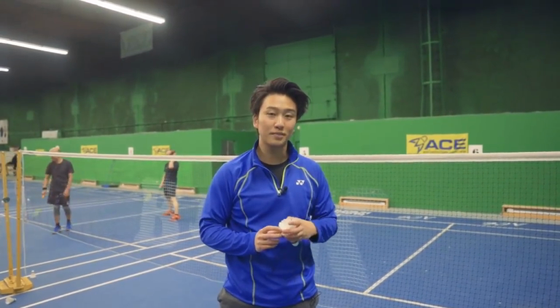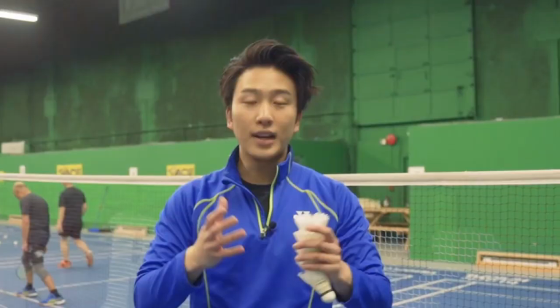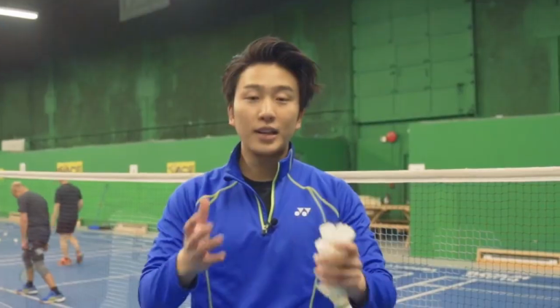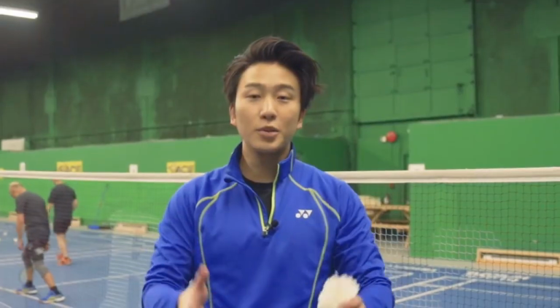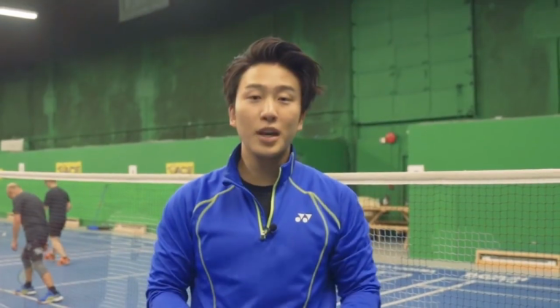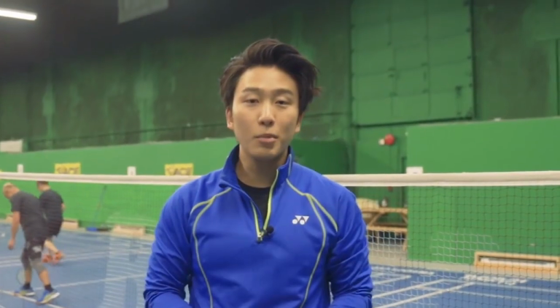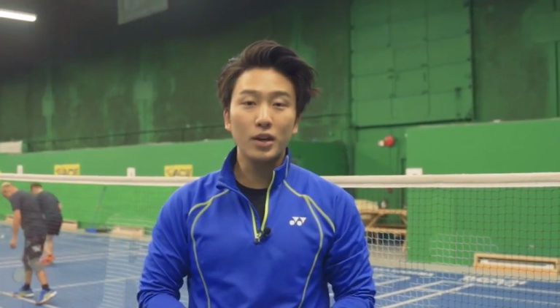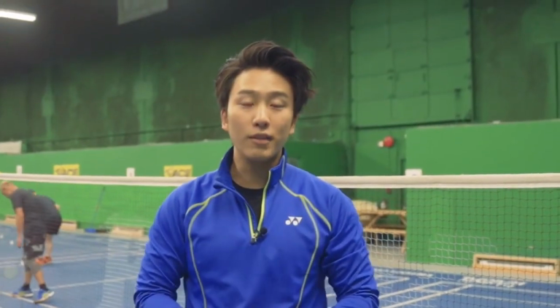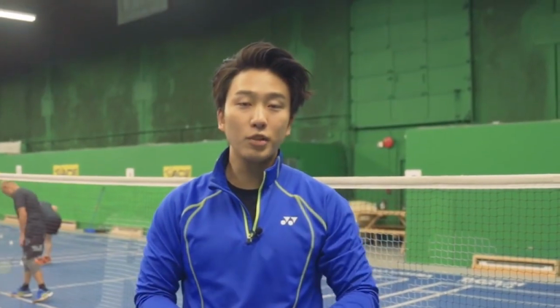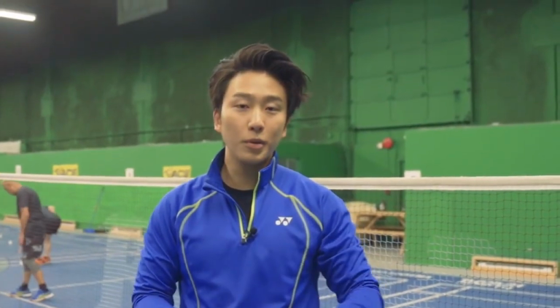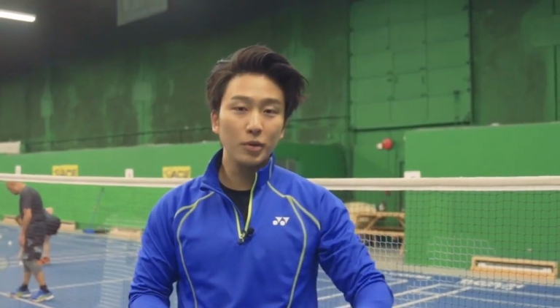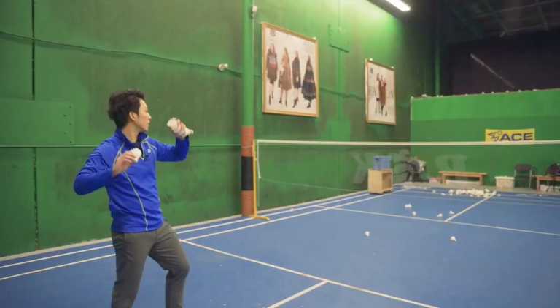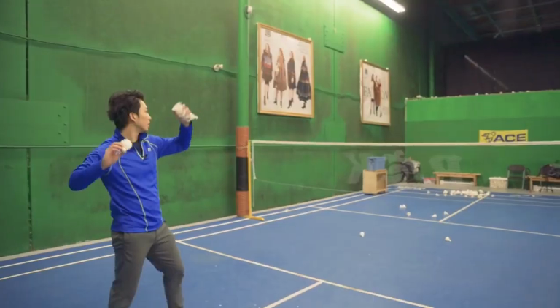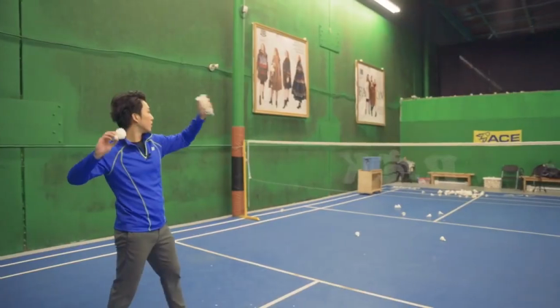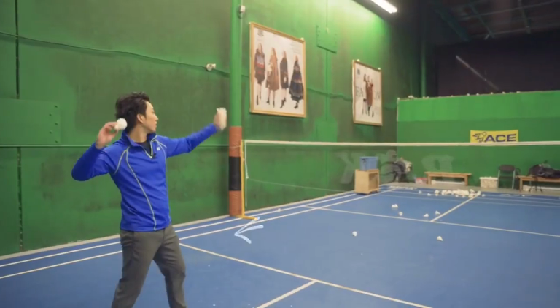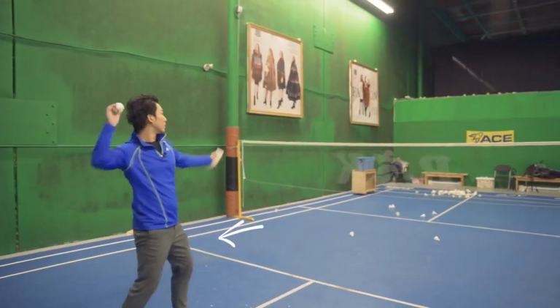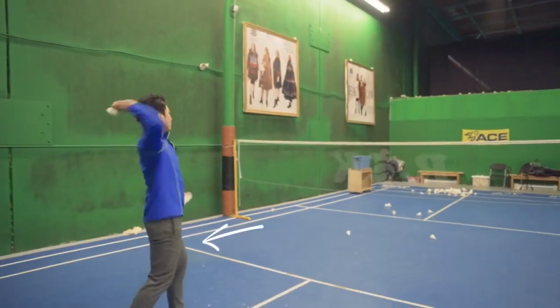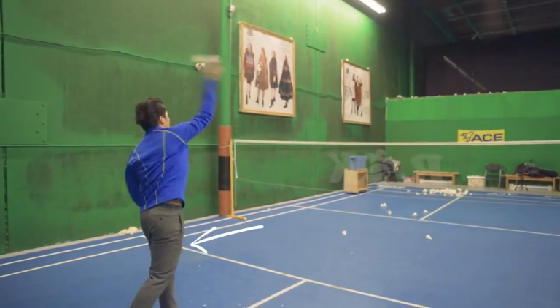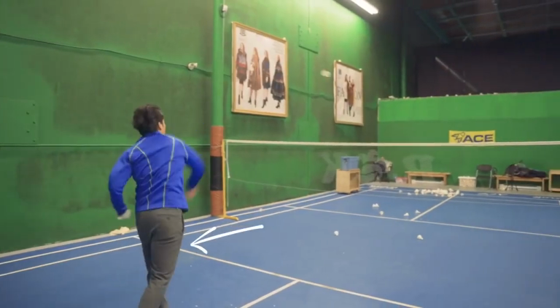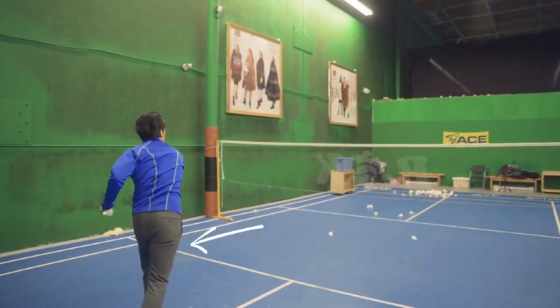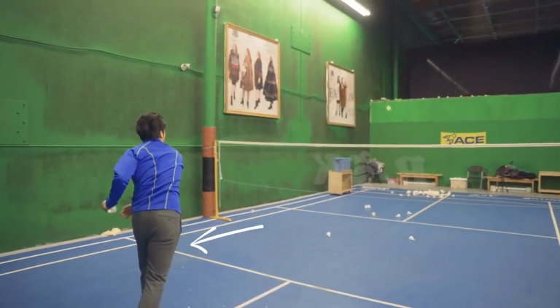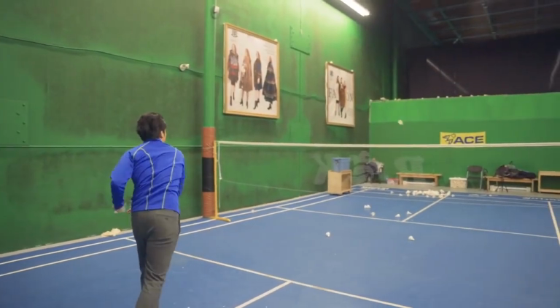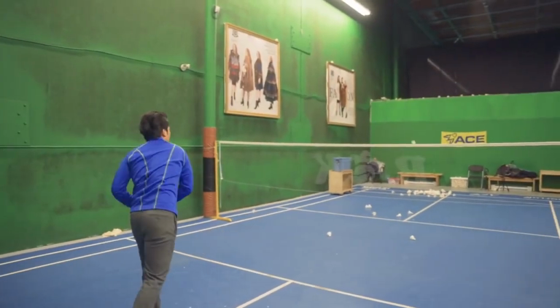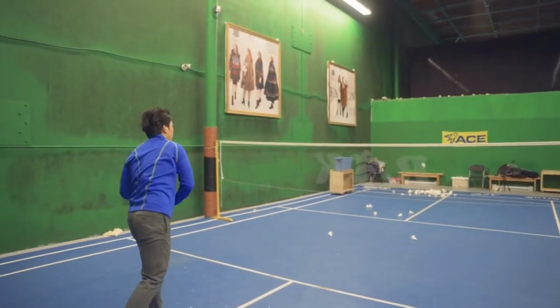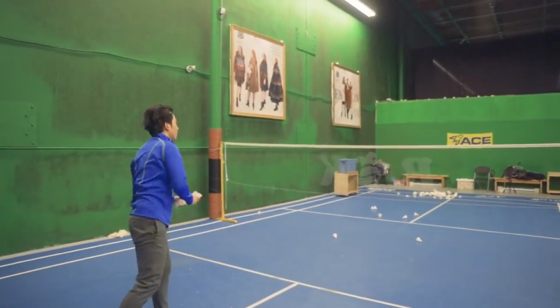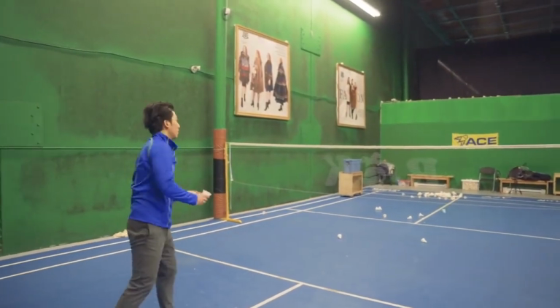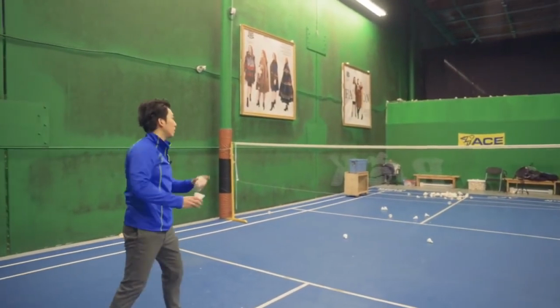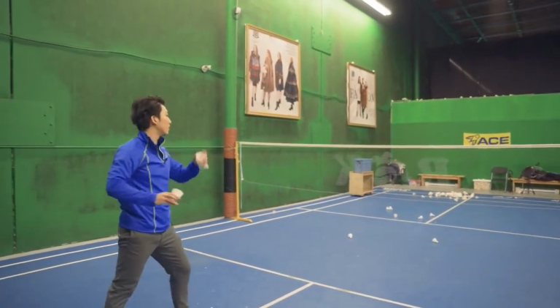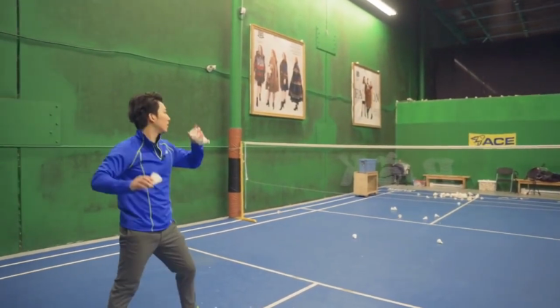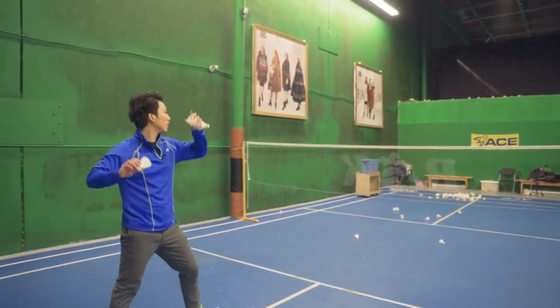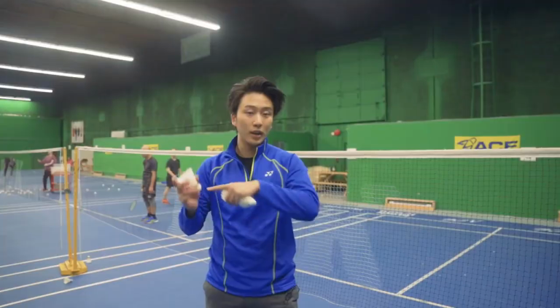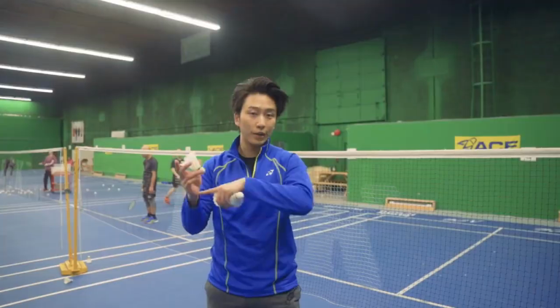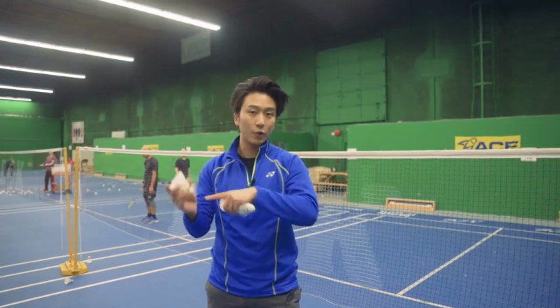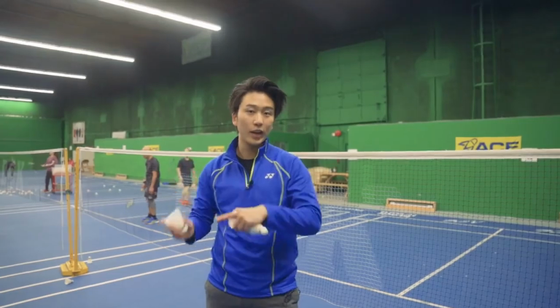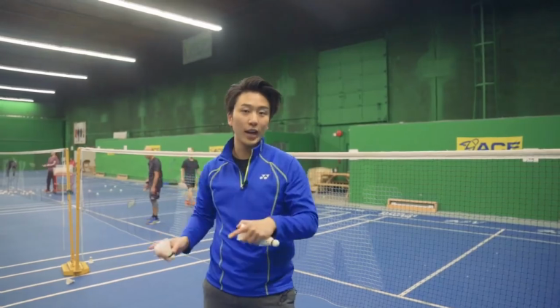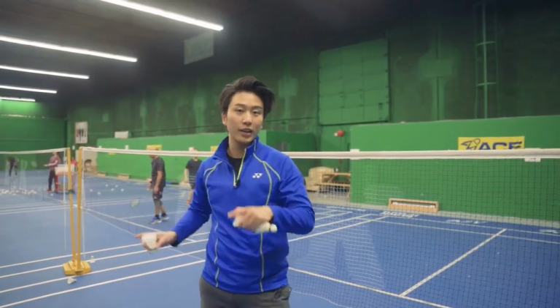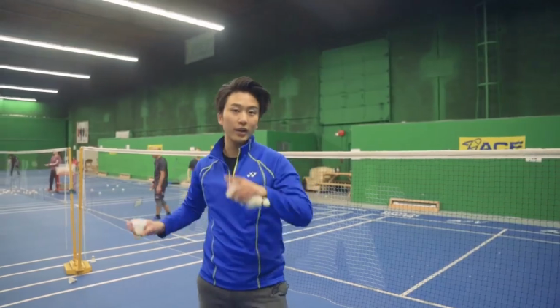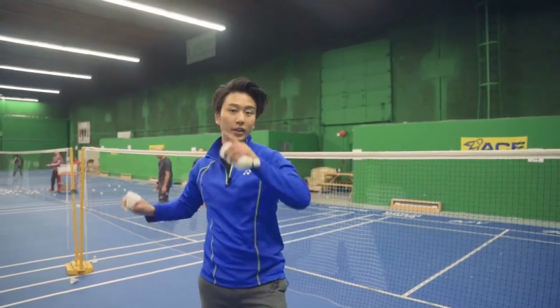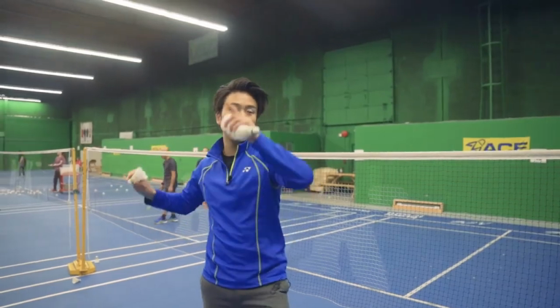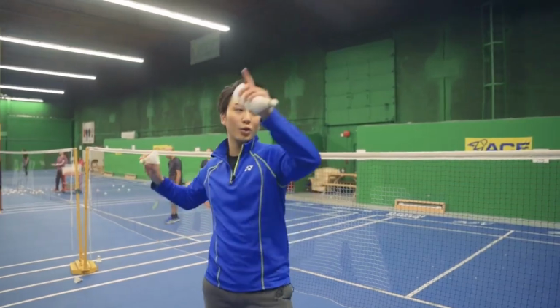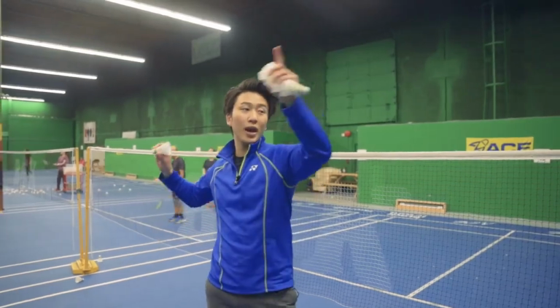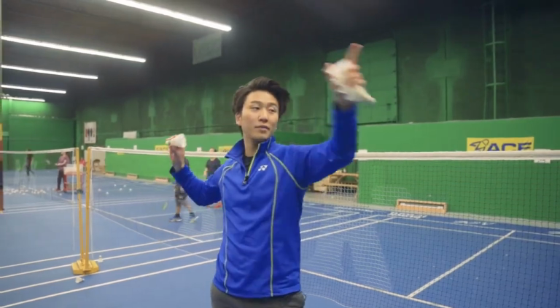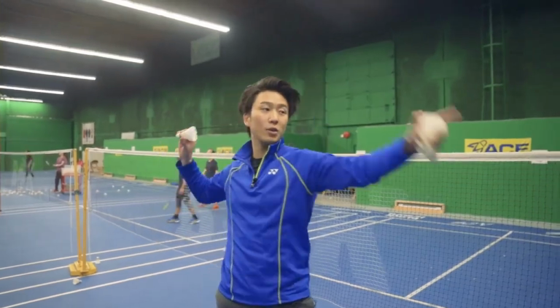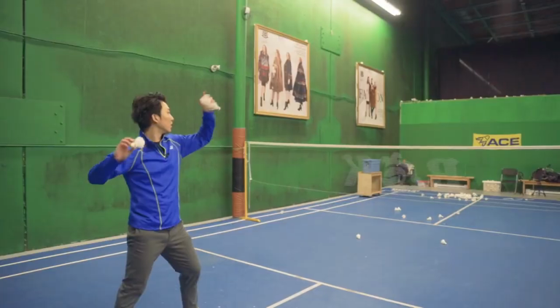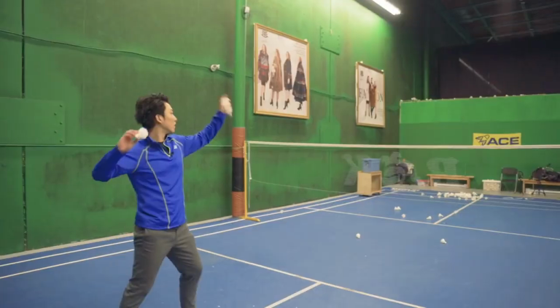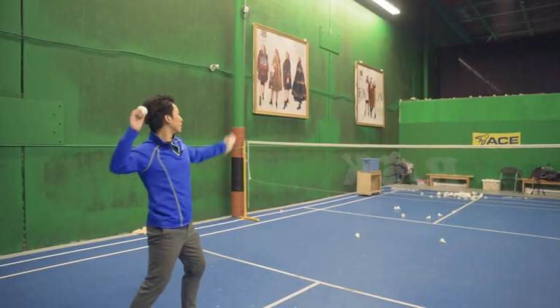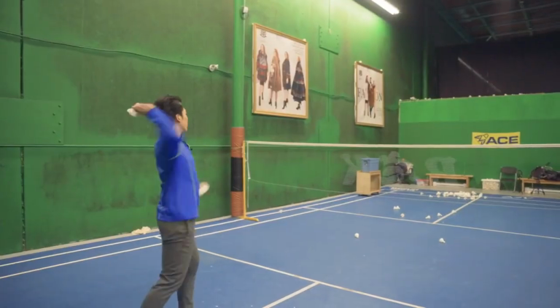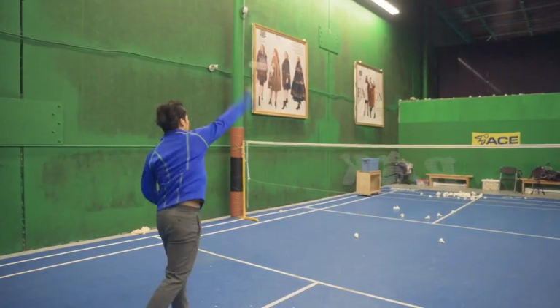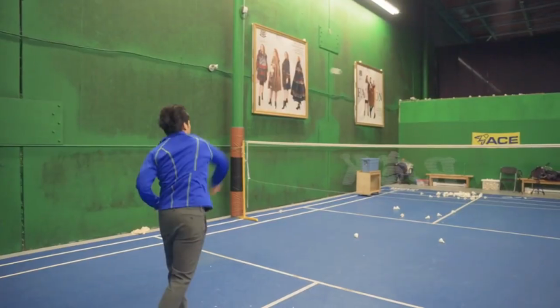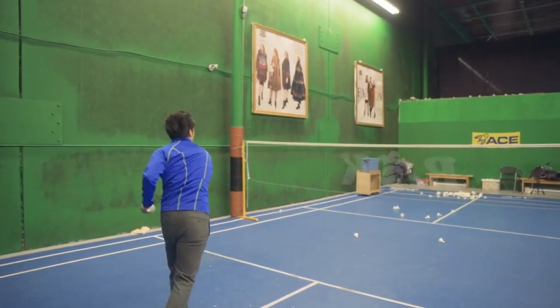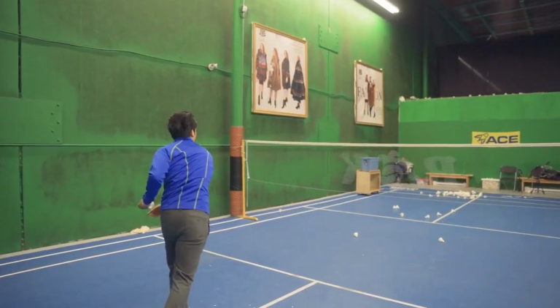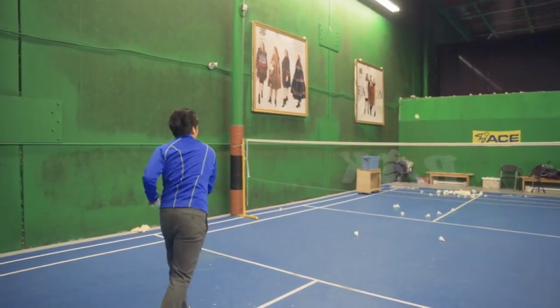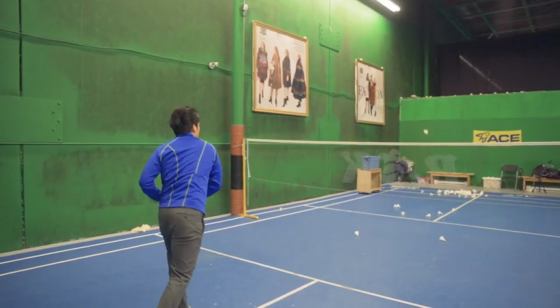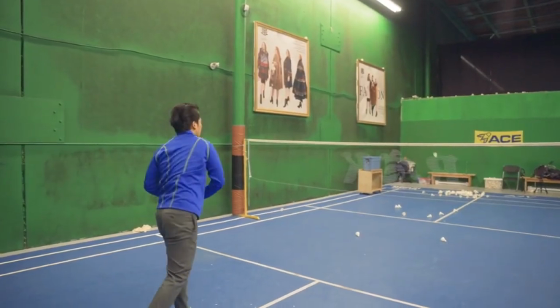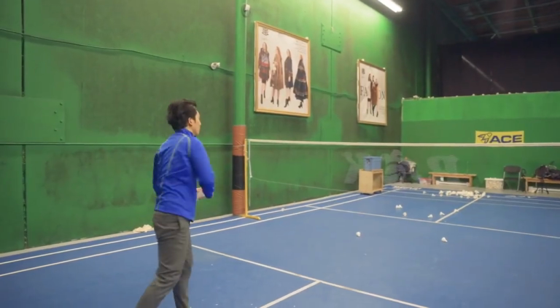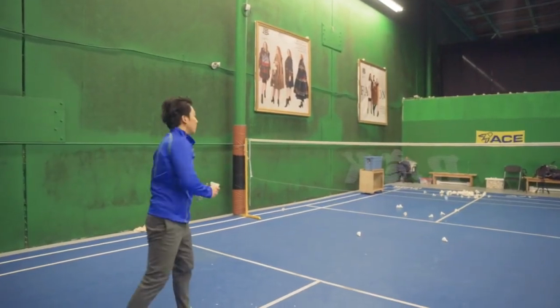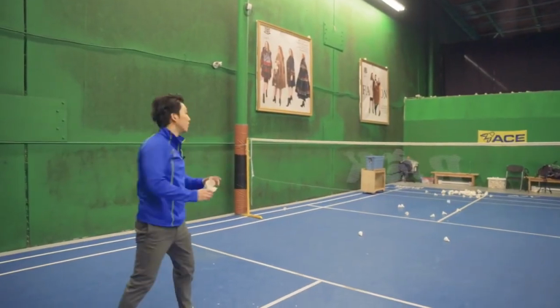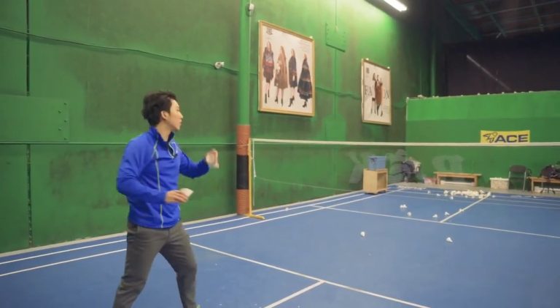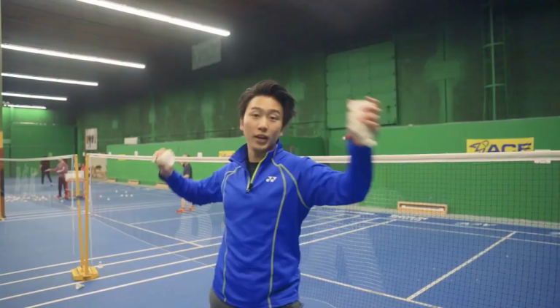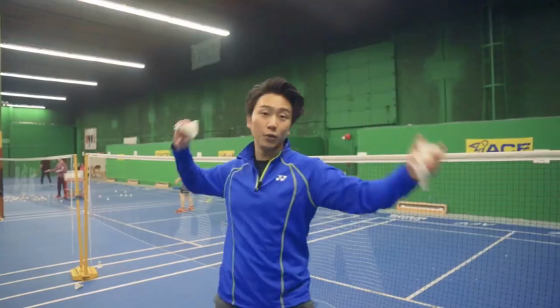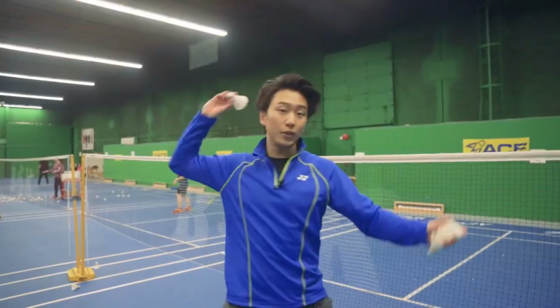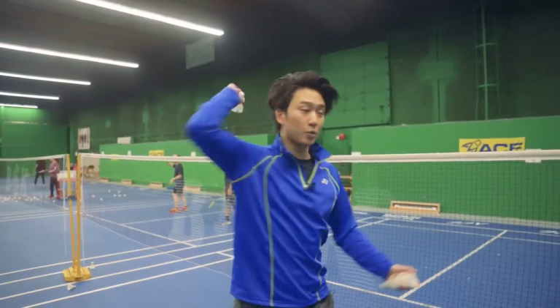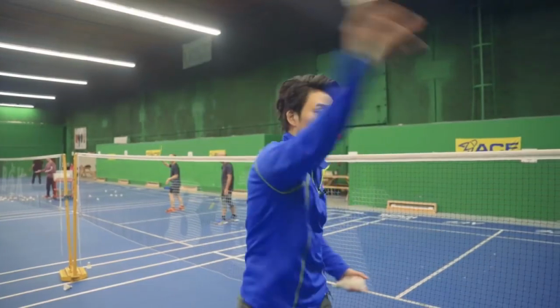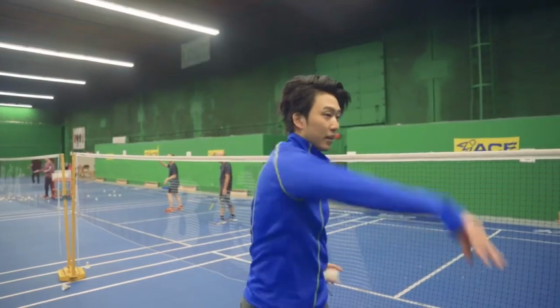As you get more comfortable, you can start adding one step in with your left foot if you're right-handed. That drives your whole momentum forward into the swing.